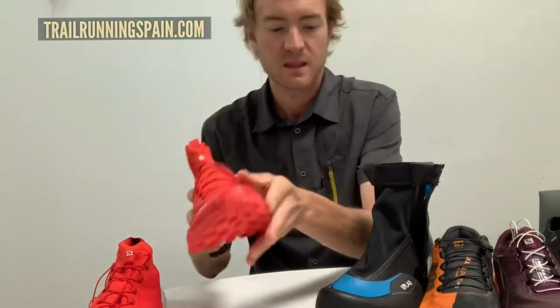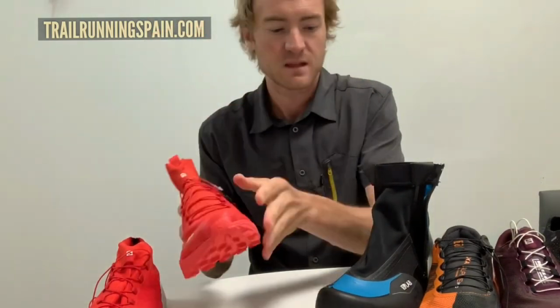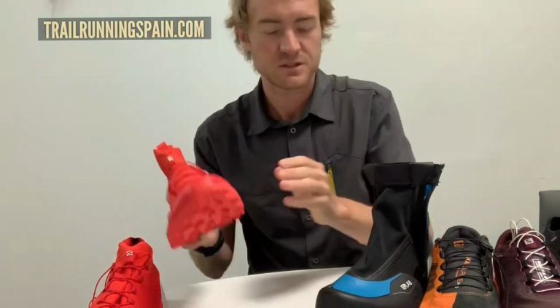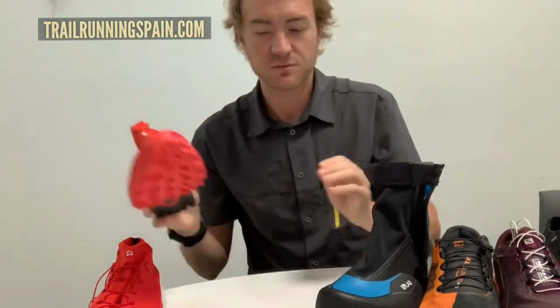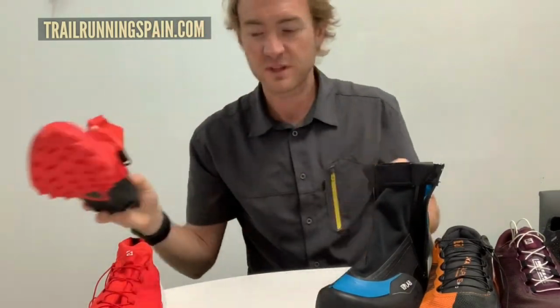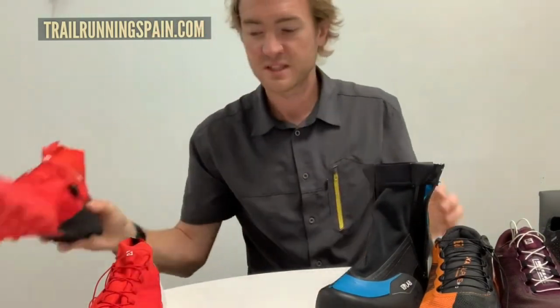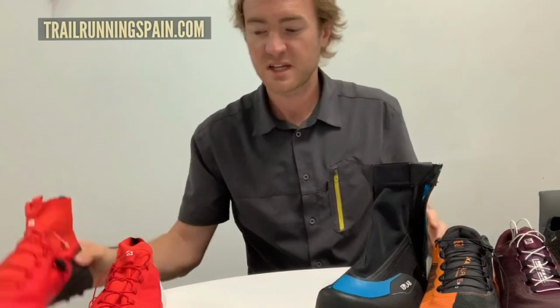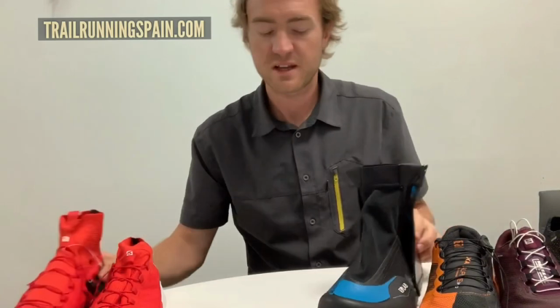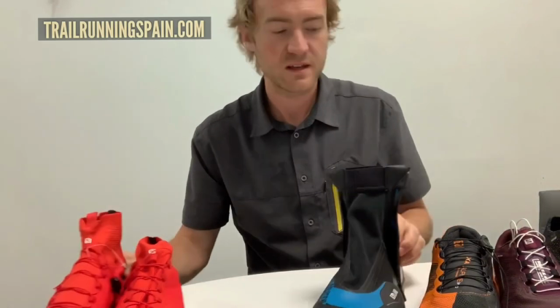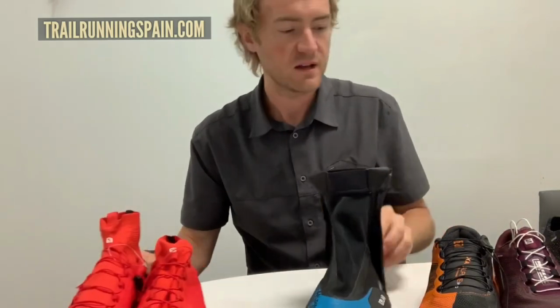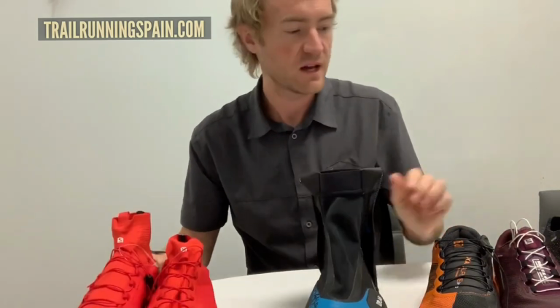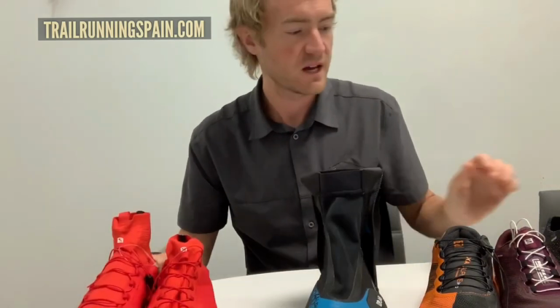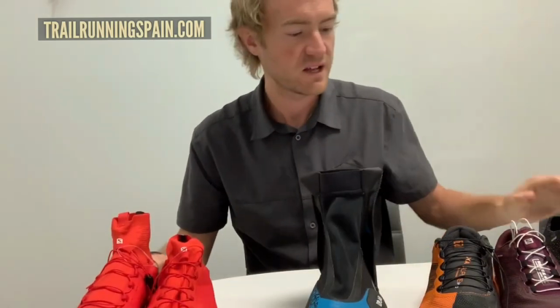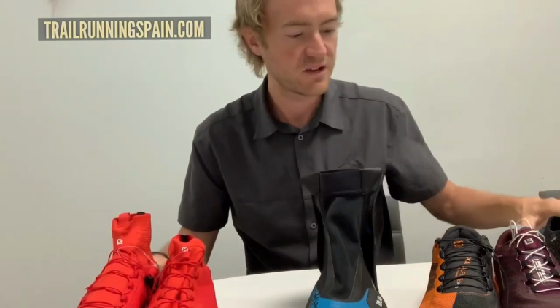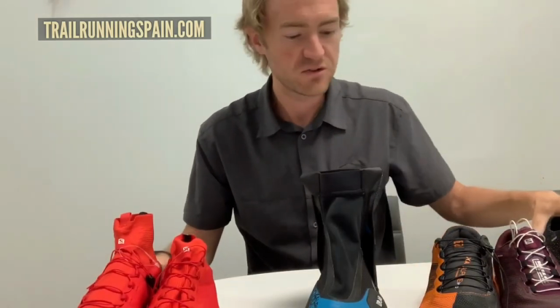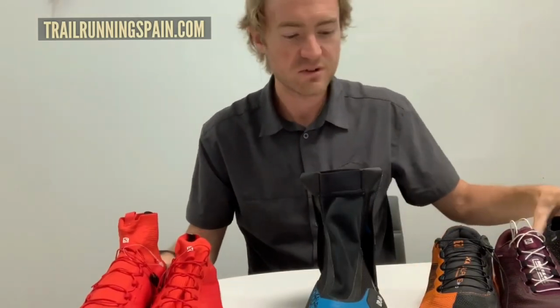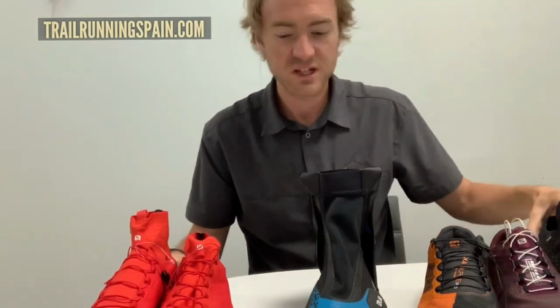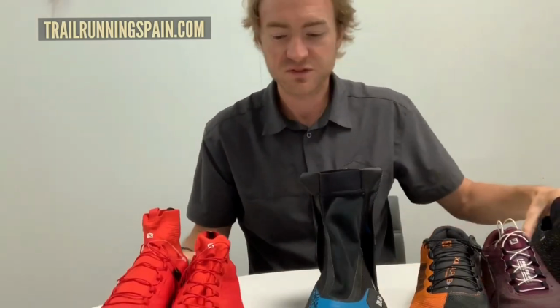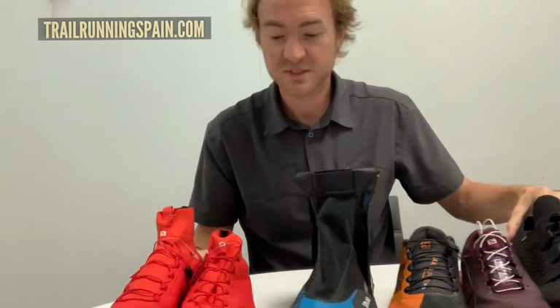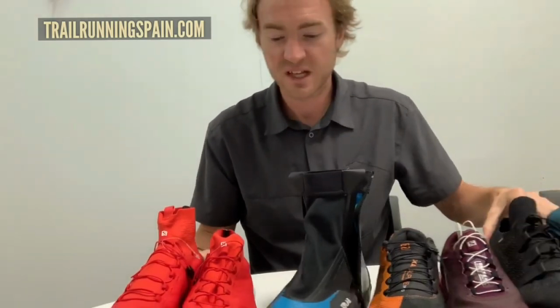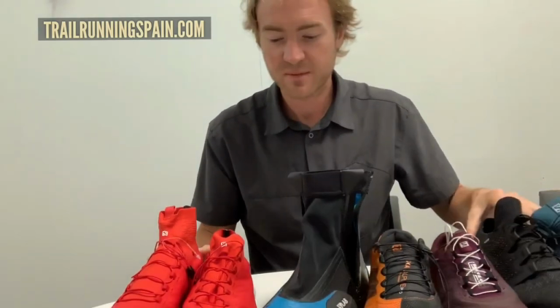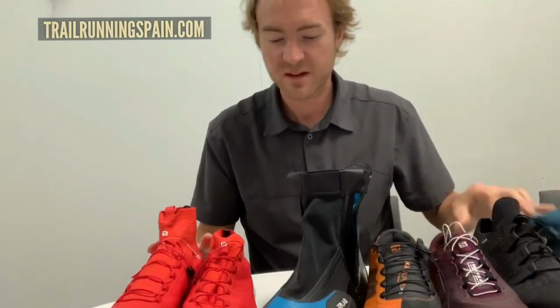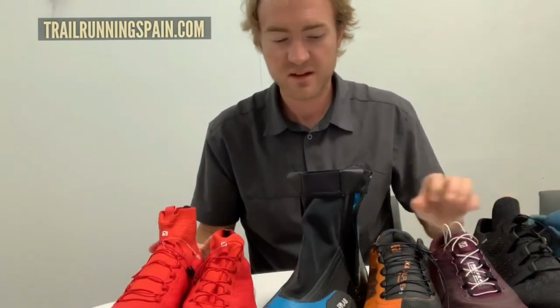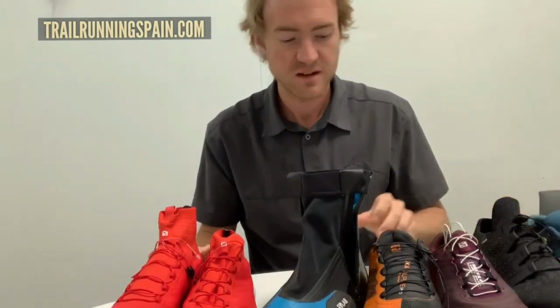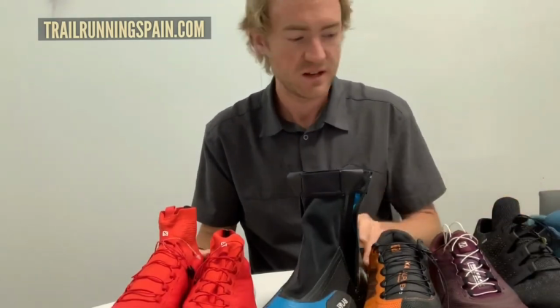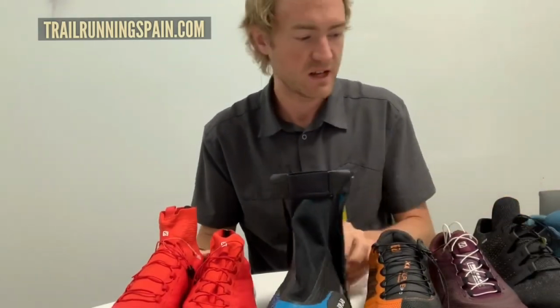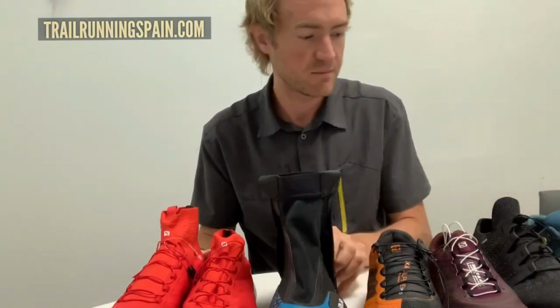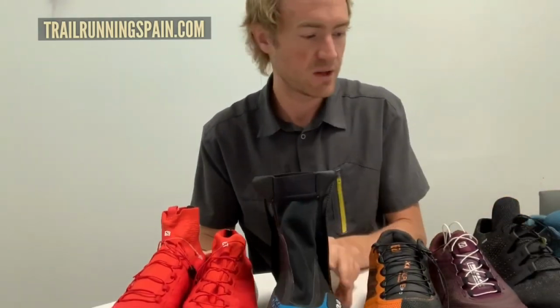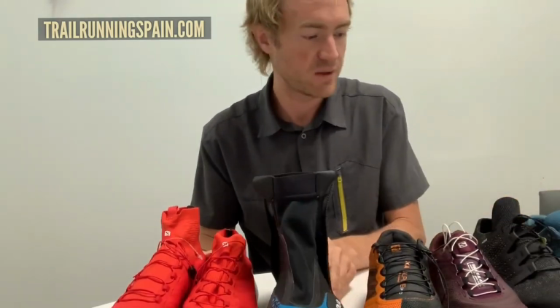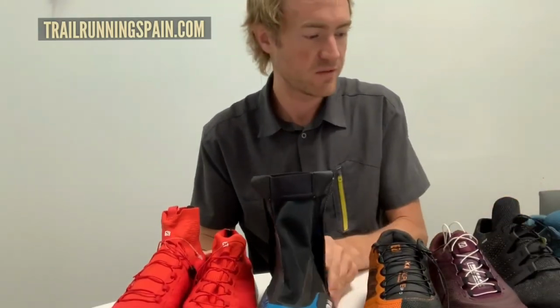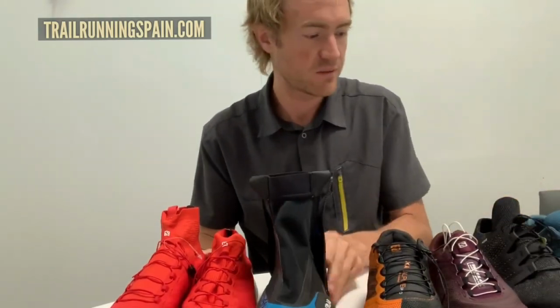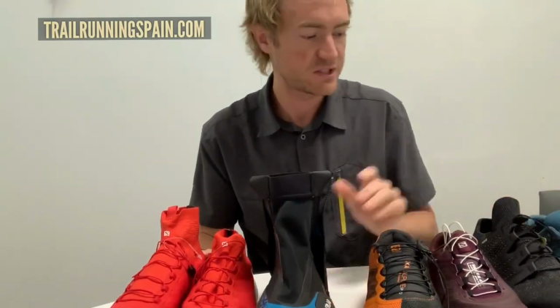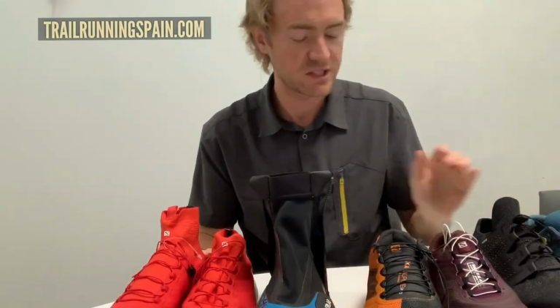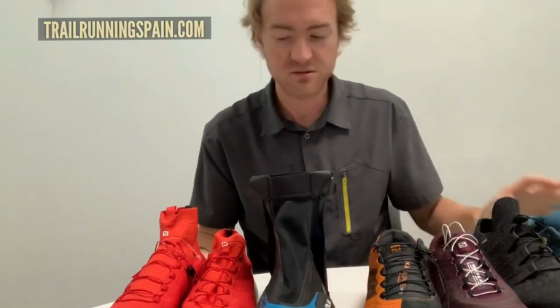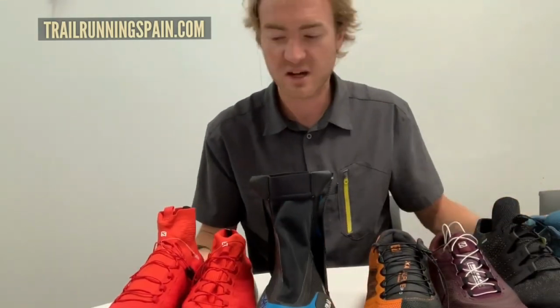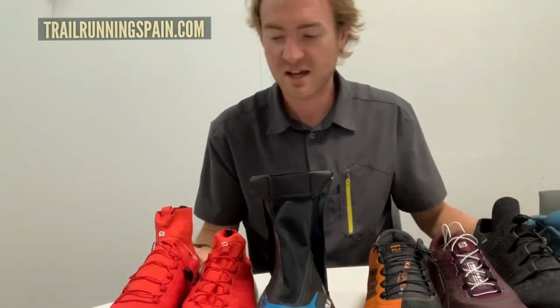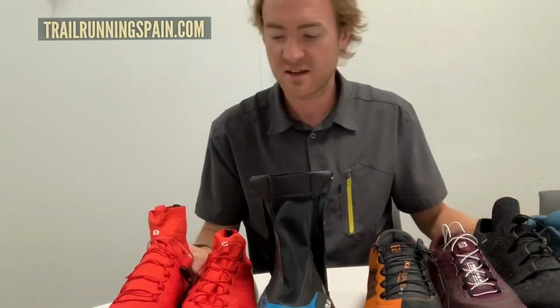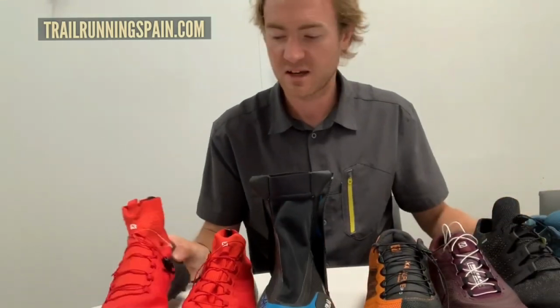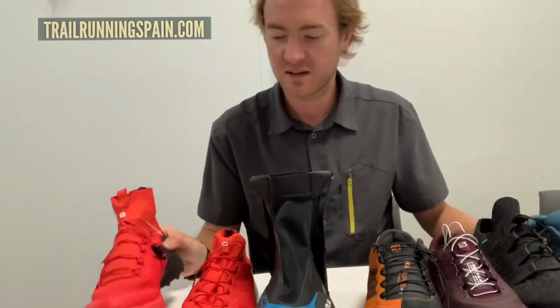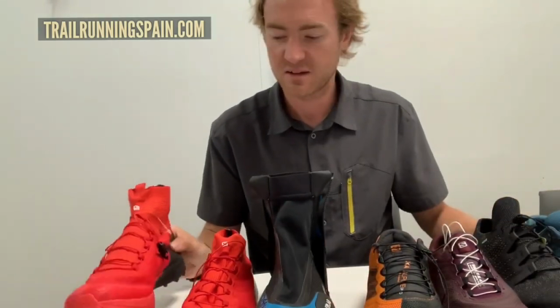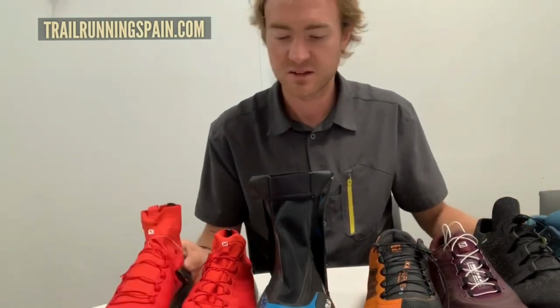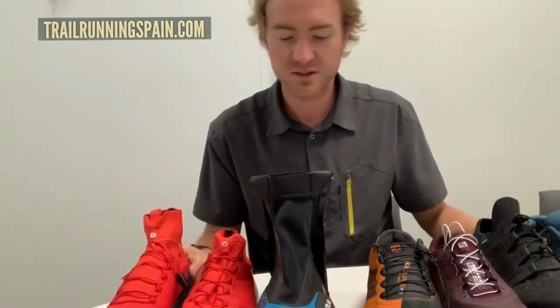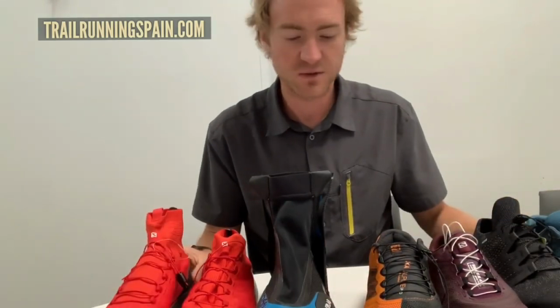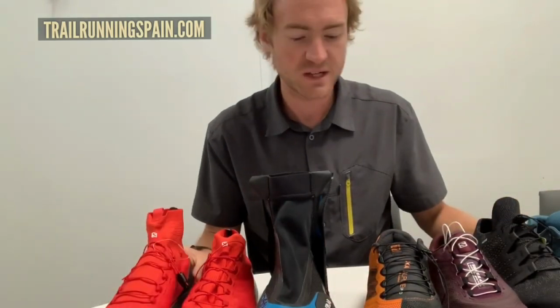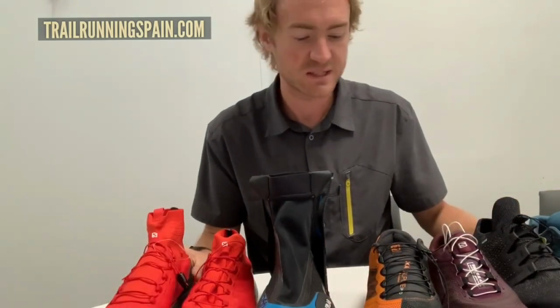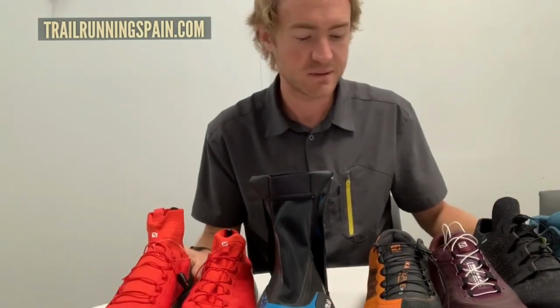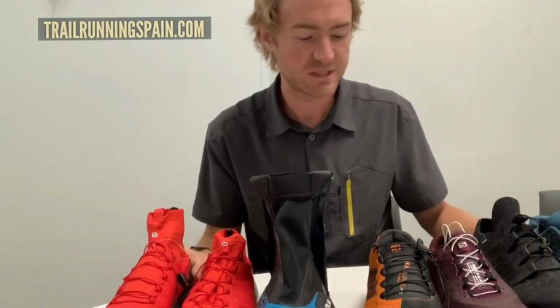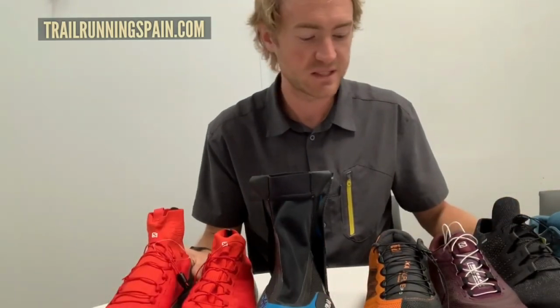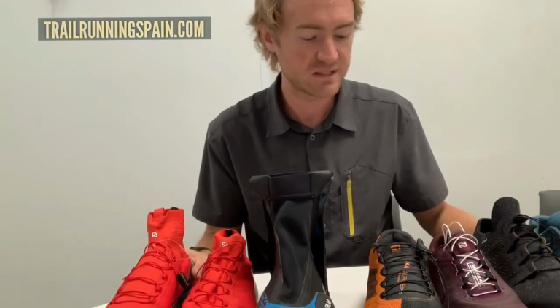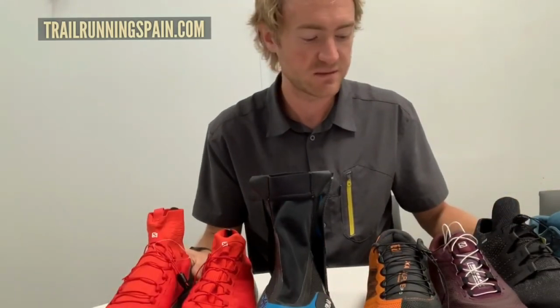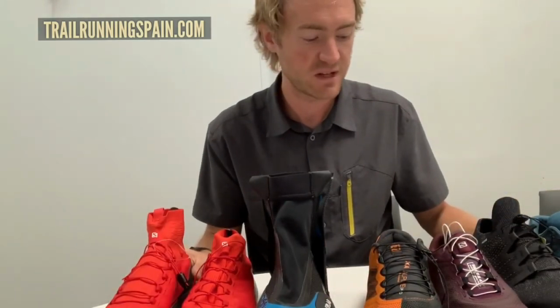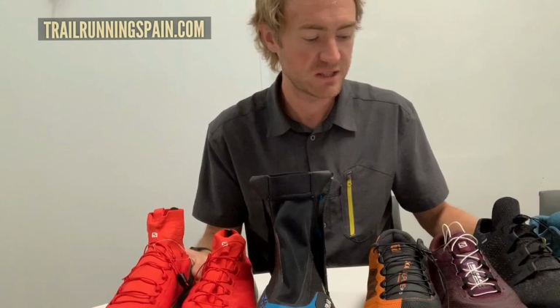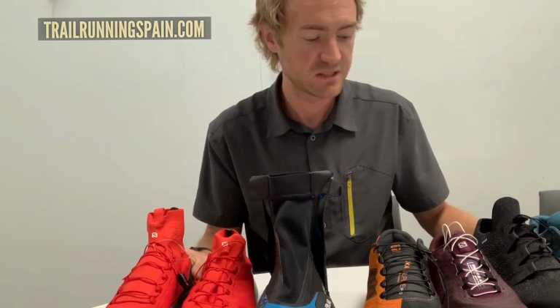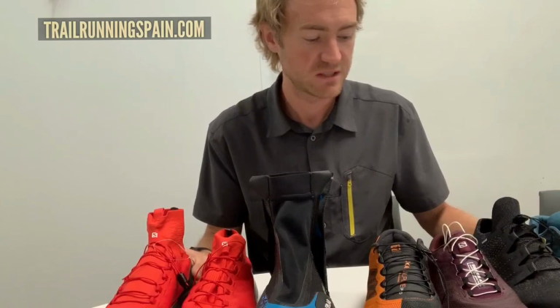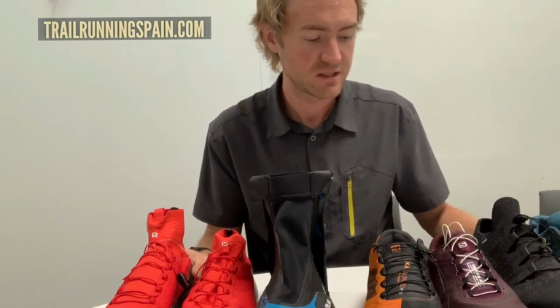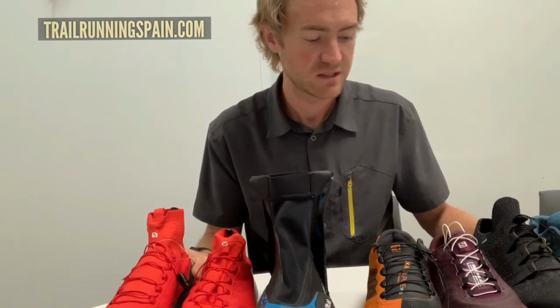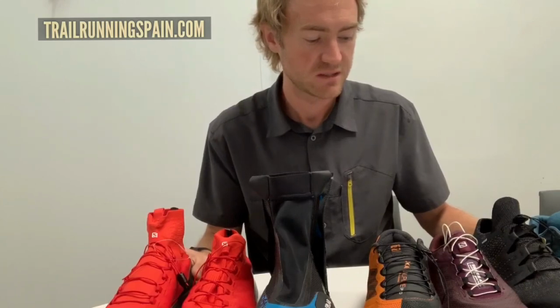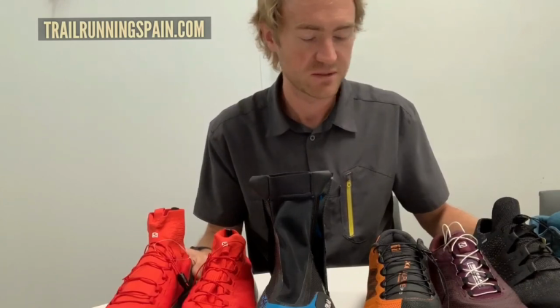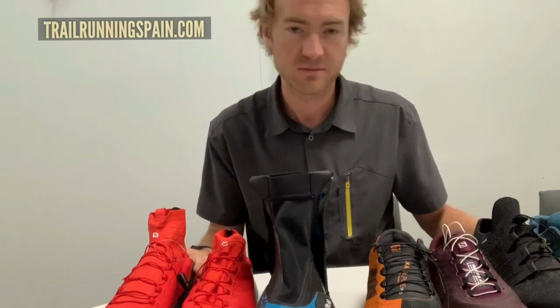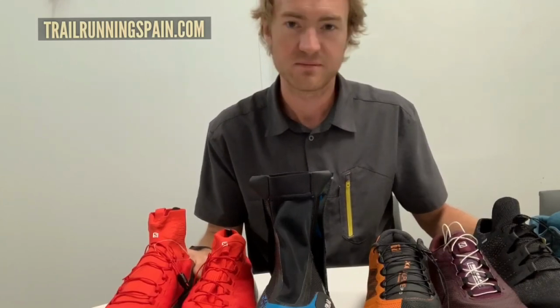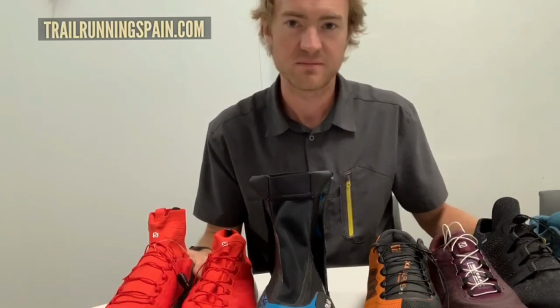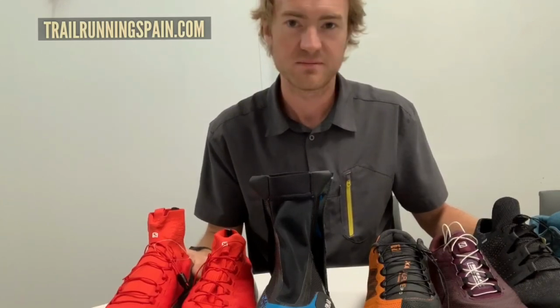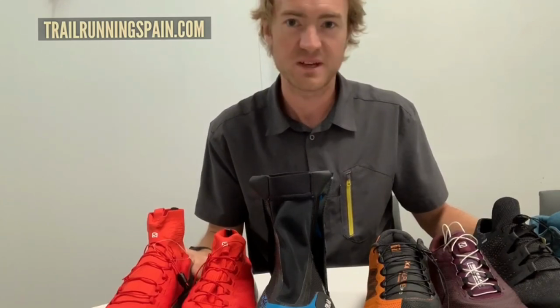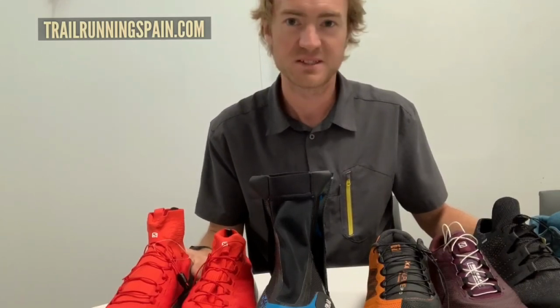So really exciting new range from Salomon — all the way from our Sense Ride to our S-Lab Sense range. Thanks.